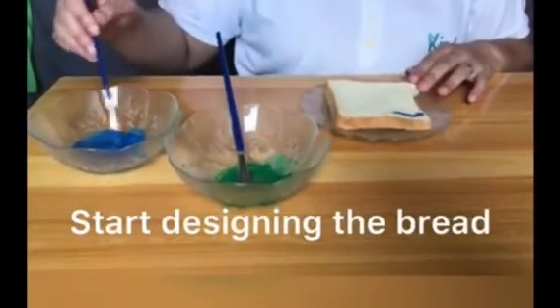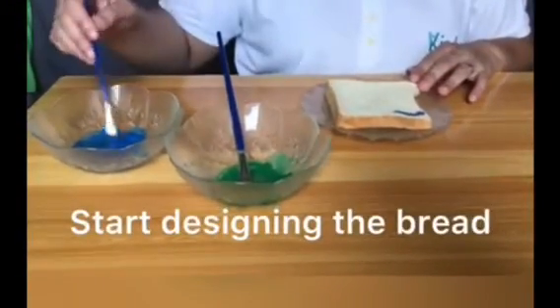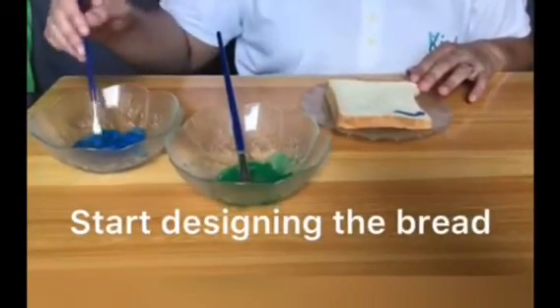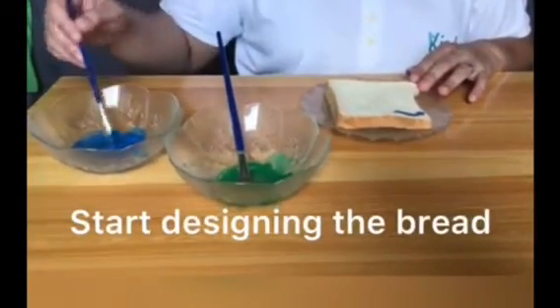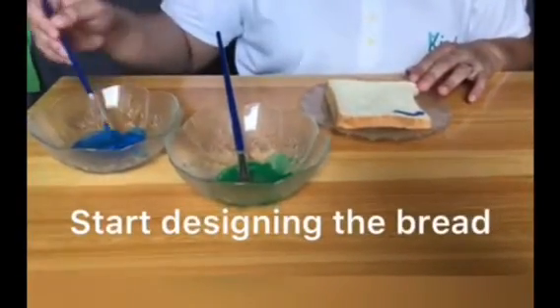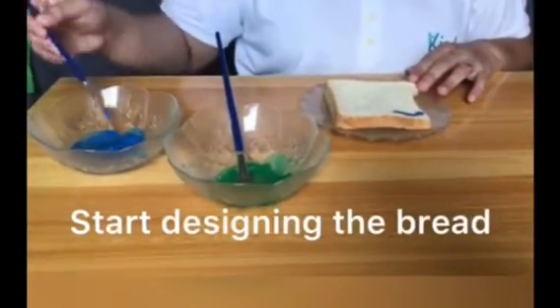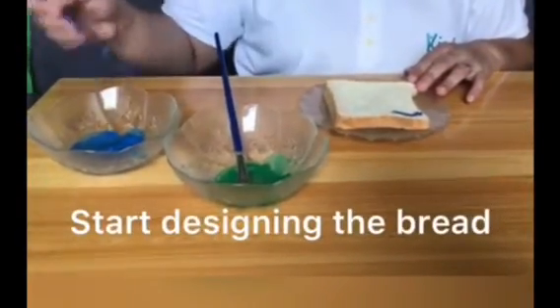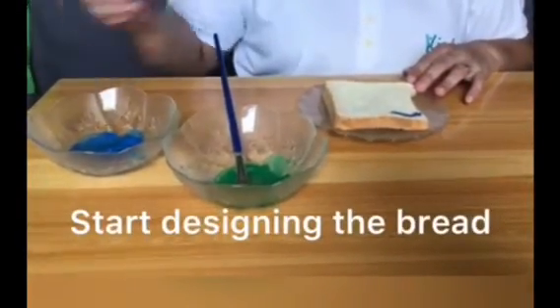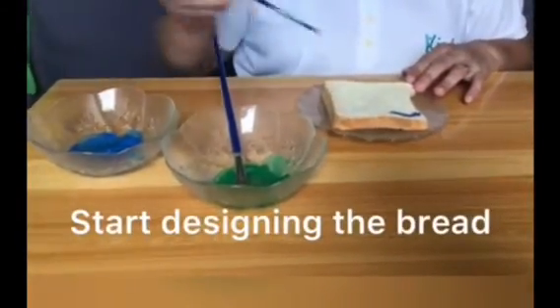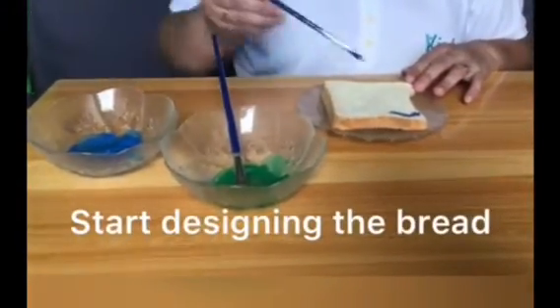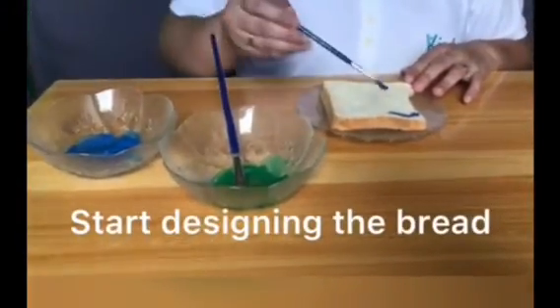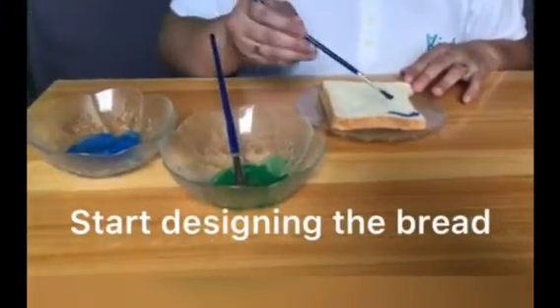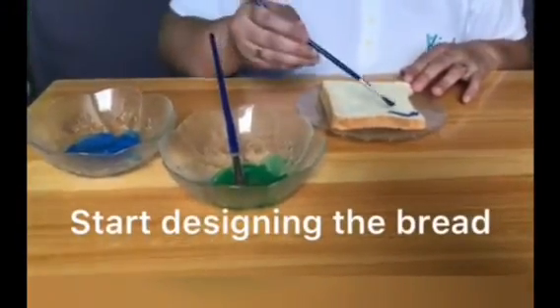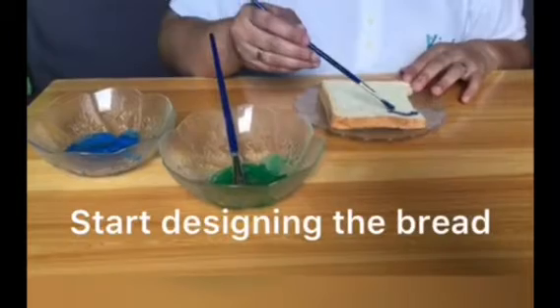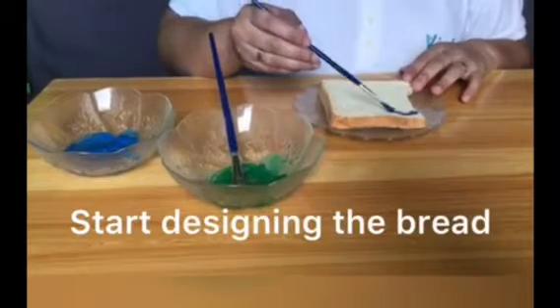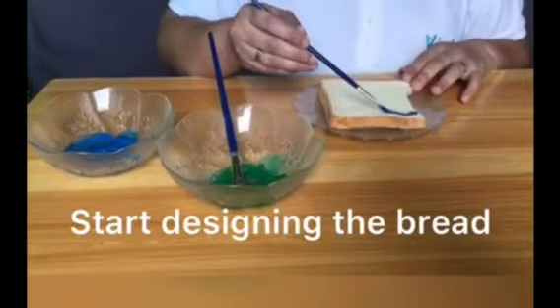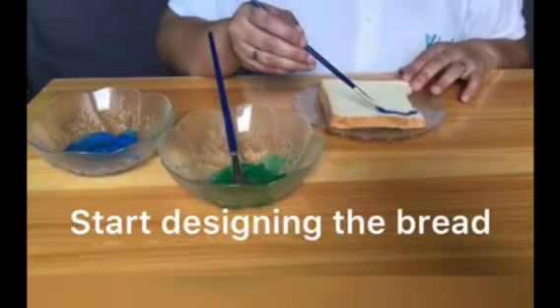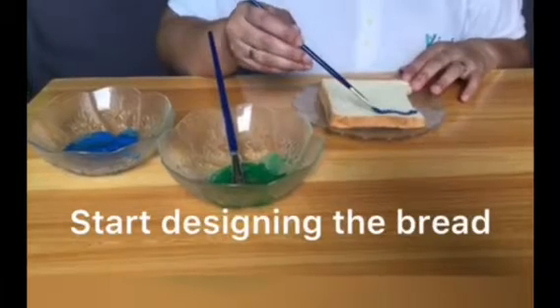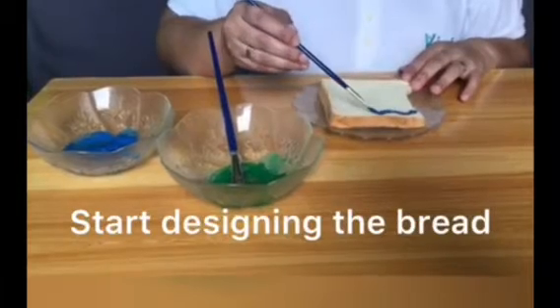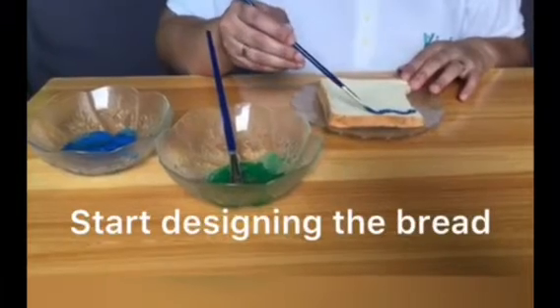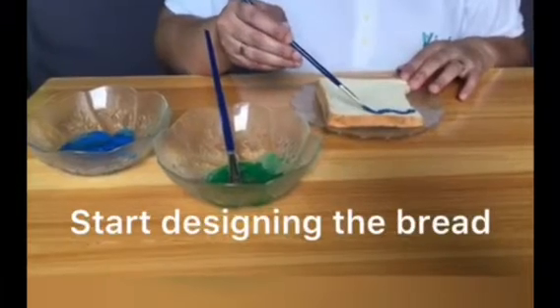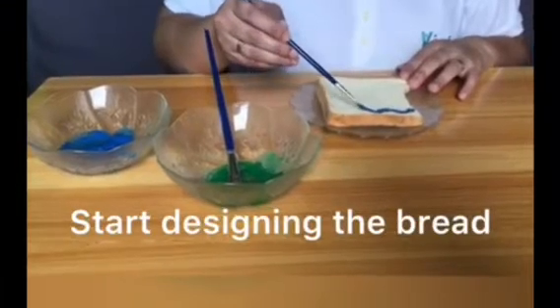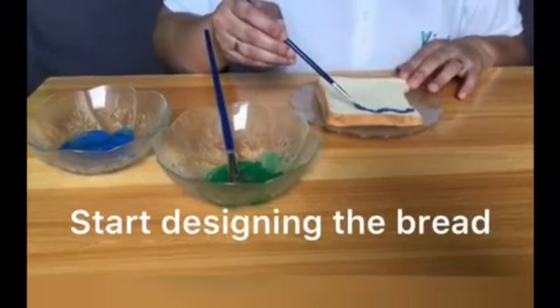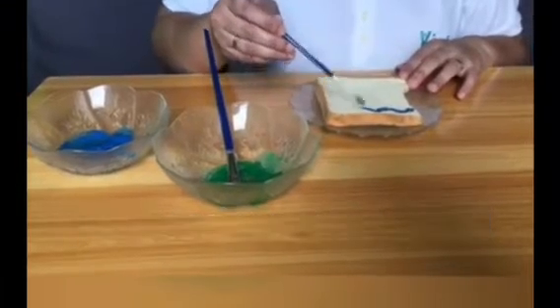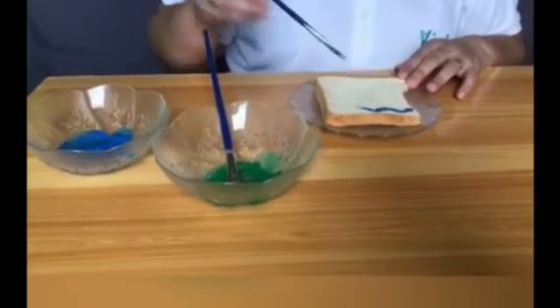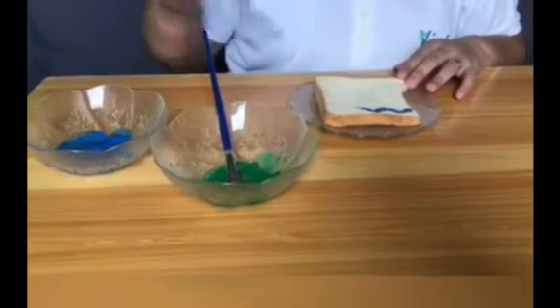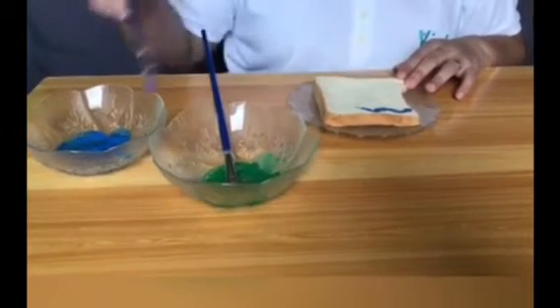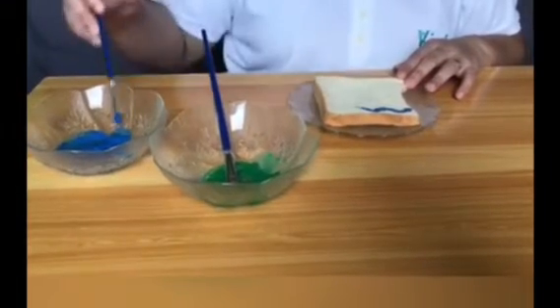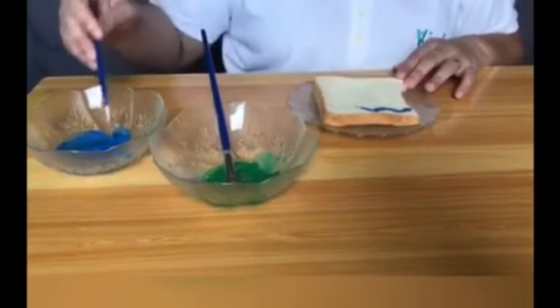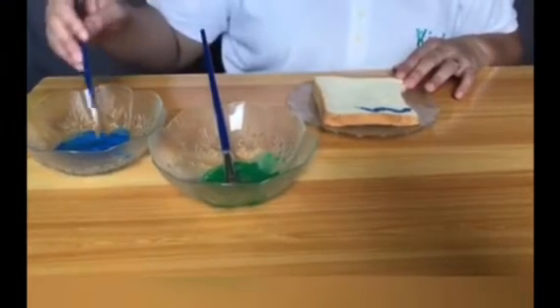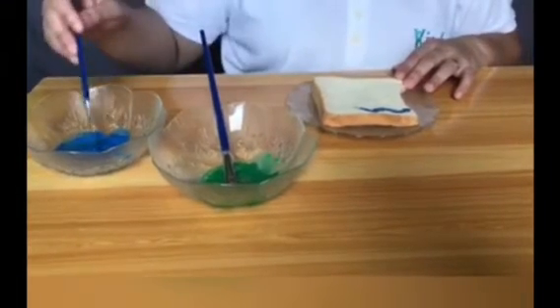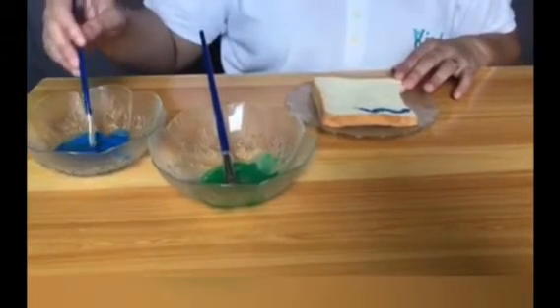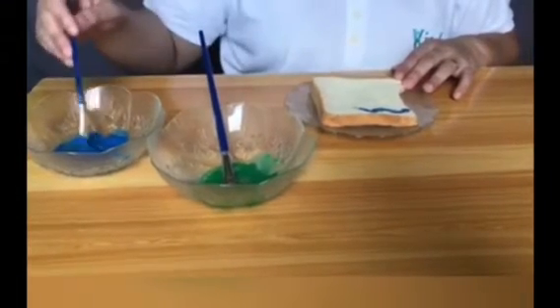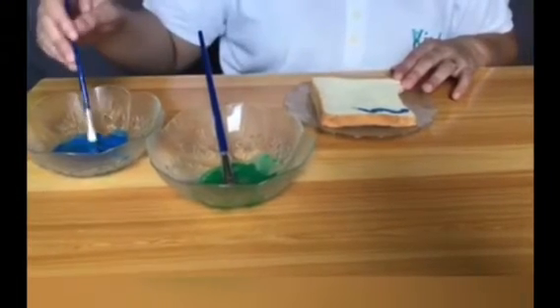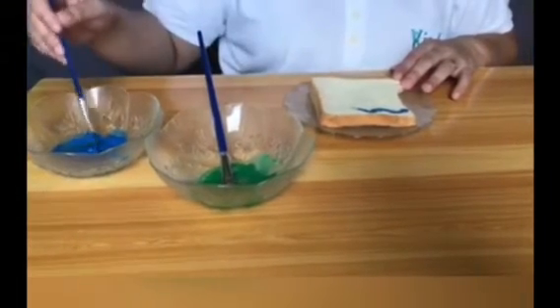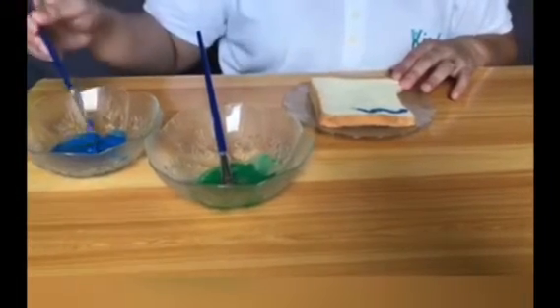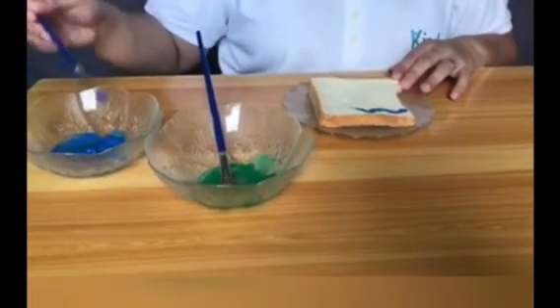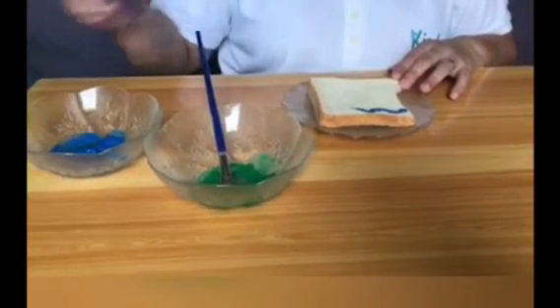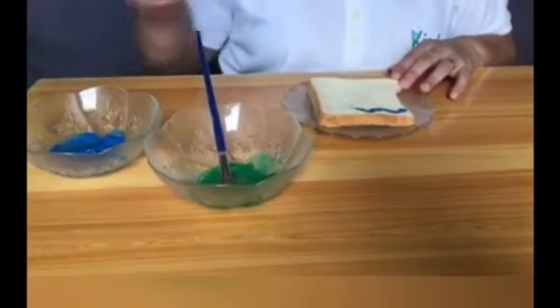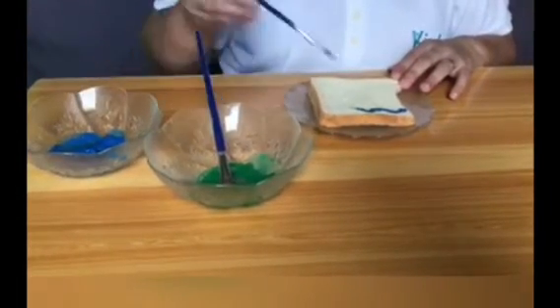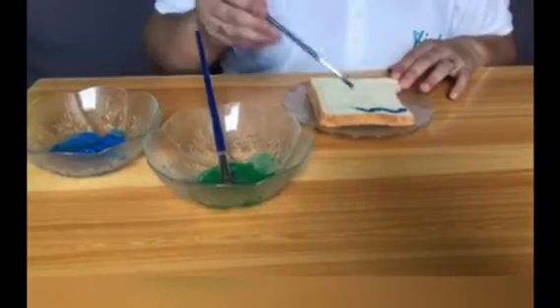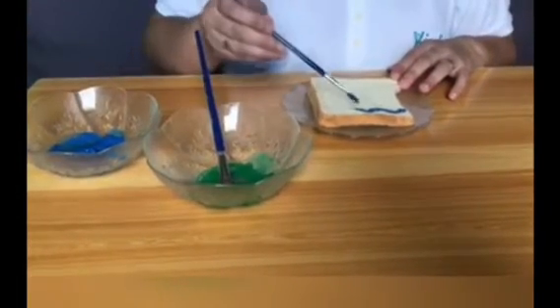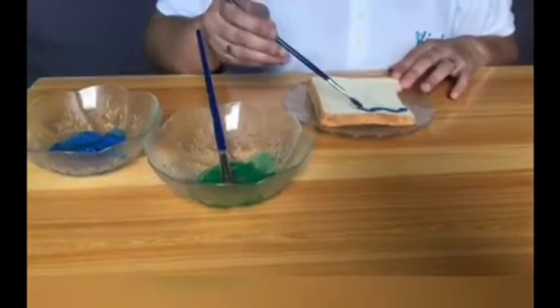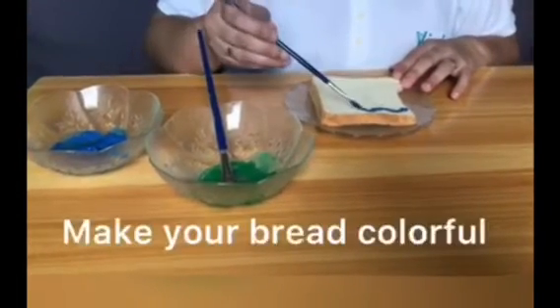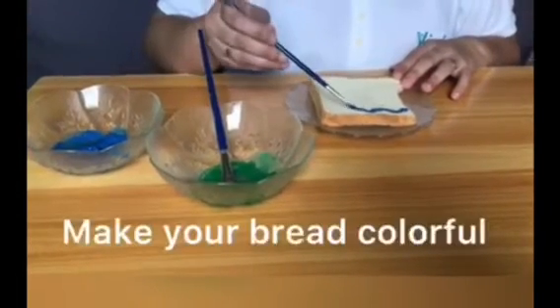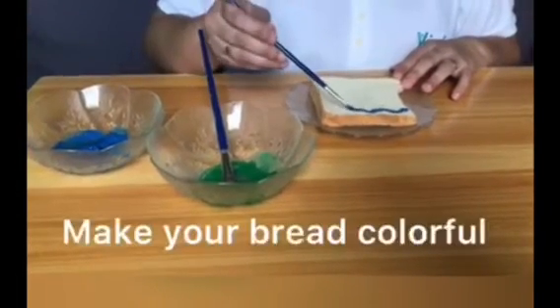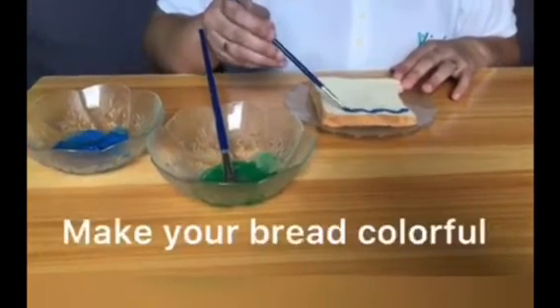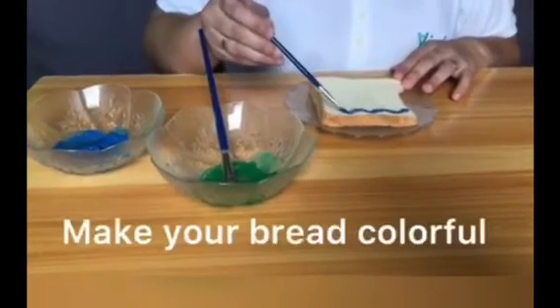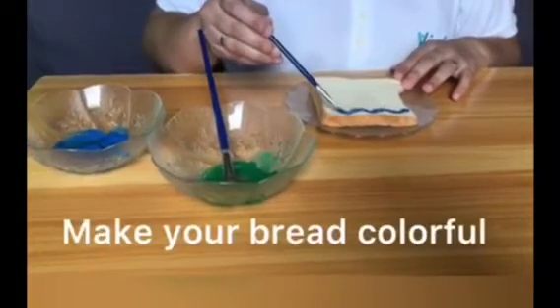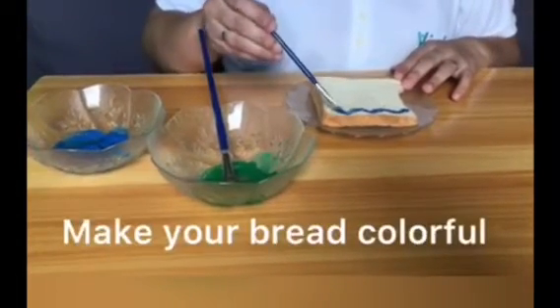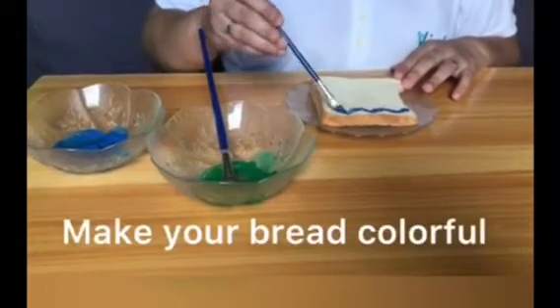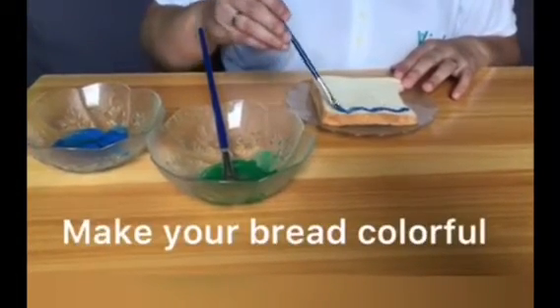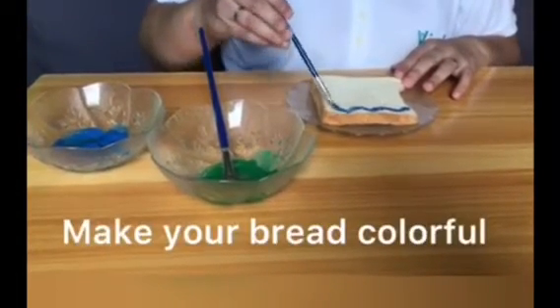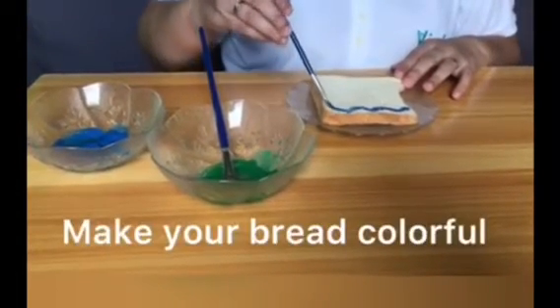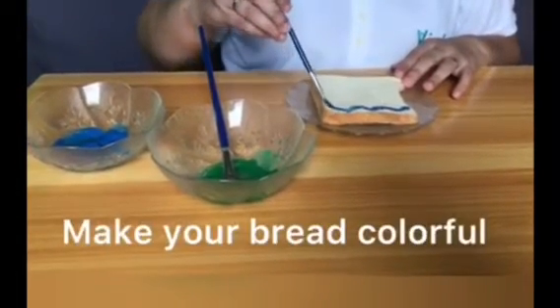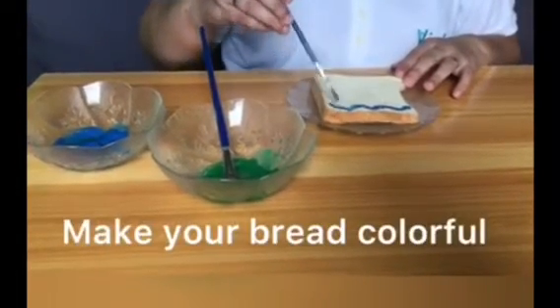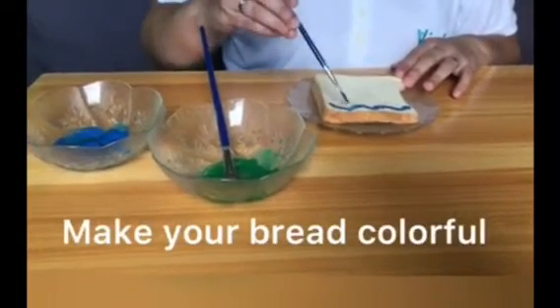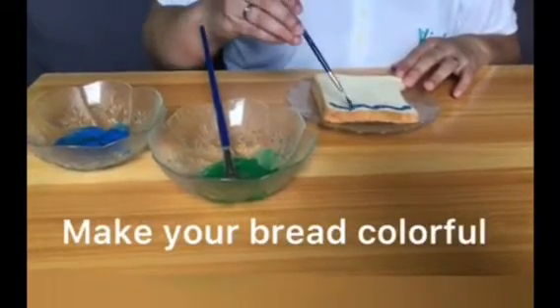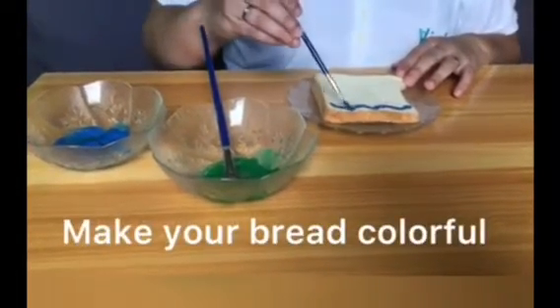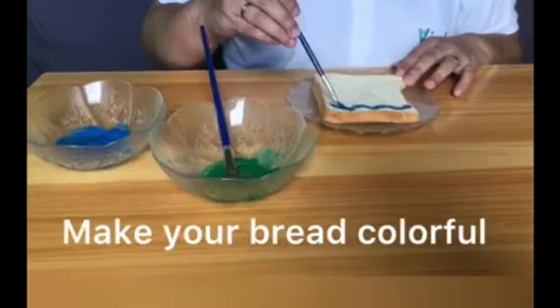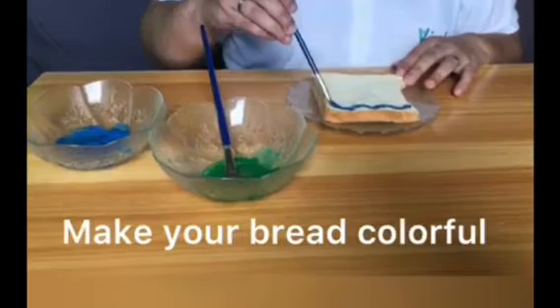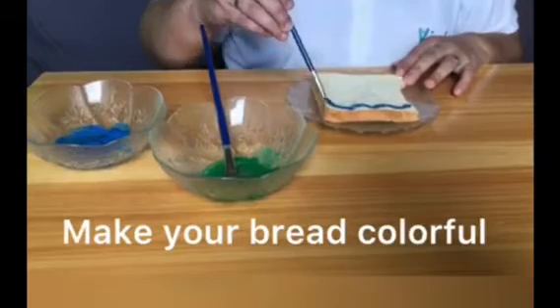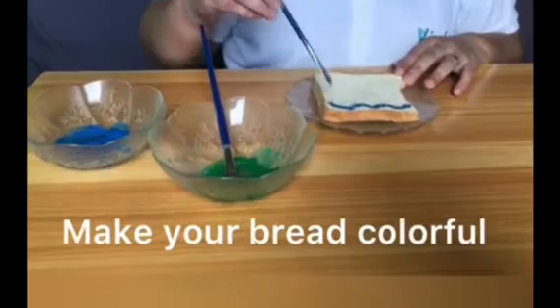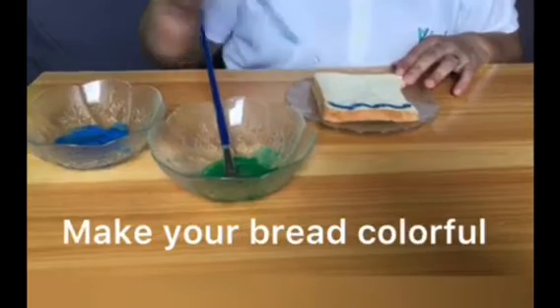Now you're ready to paint your bread. You can make any design and use different colors.